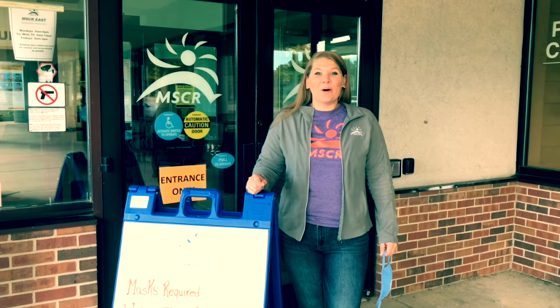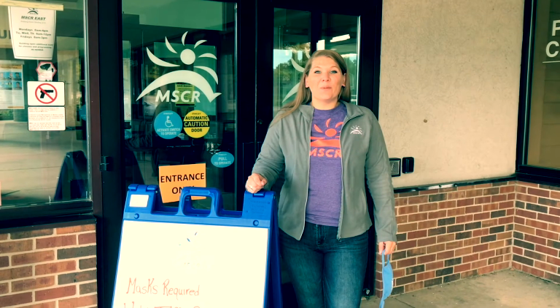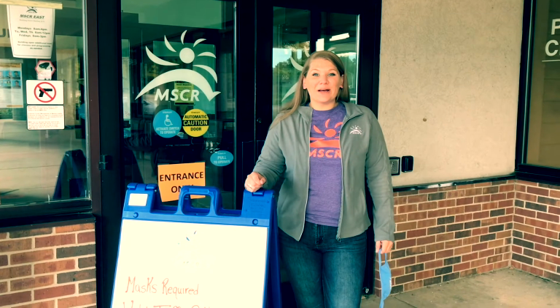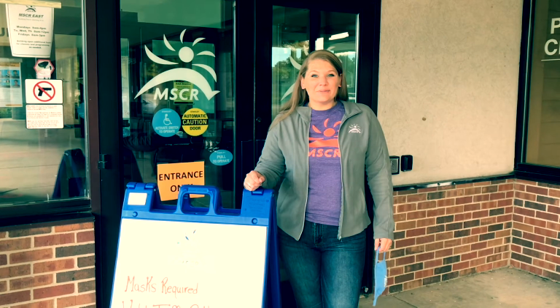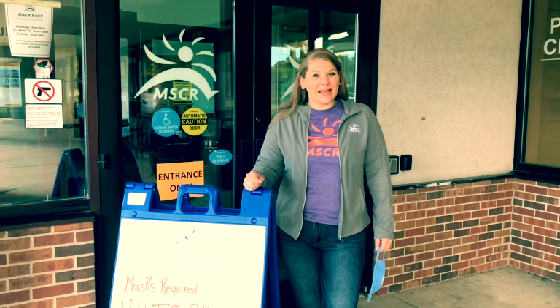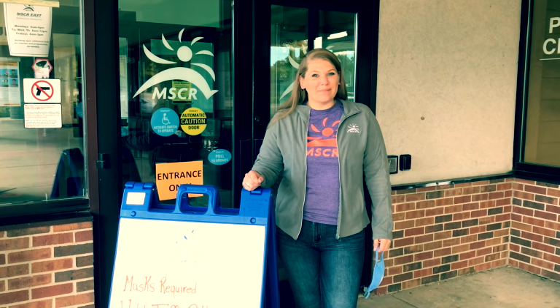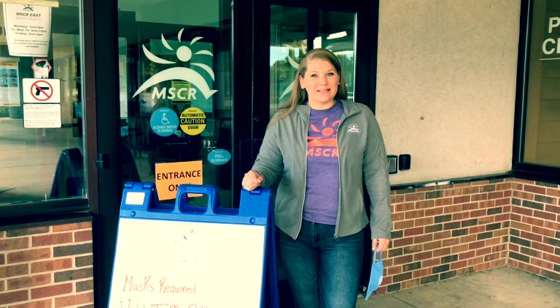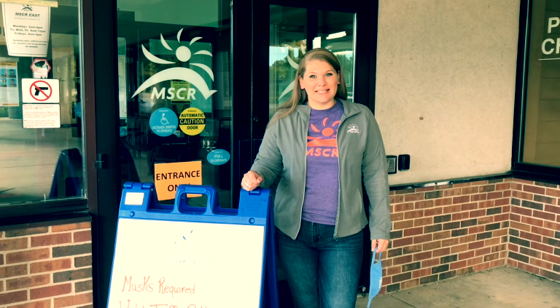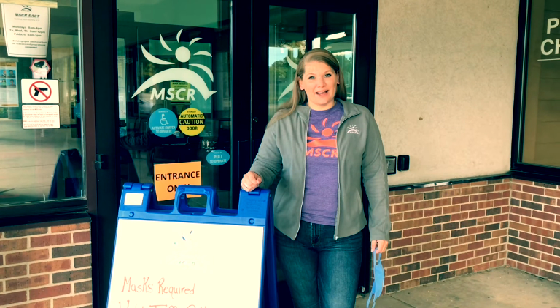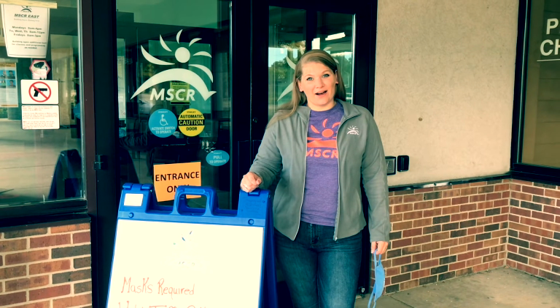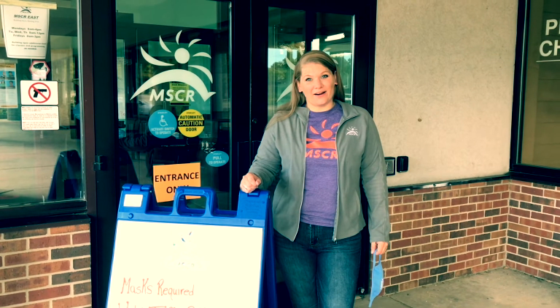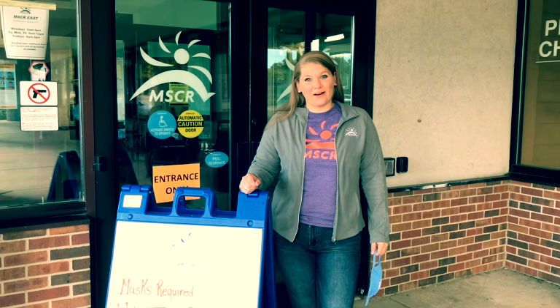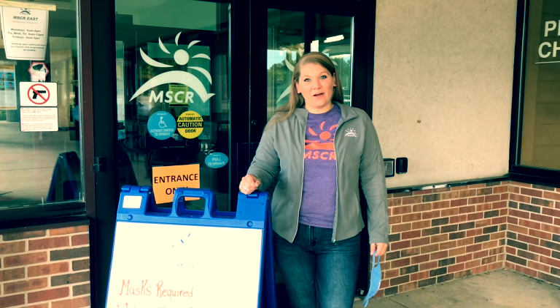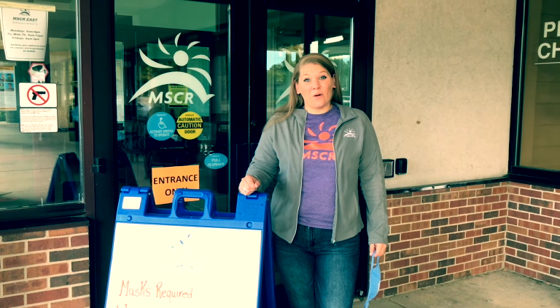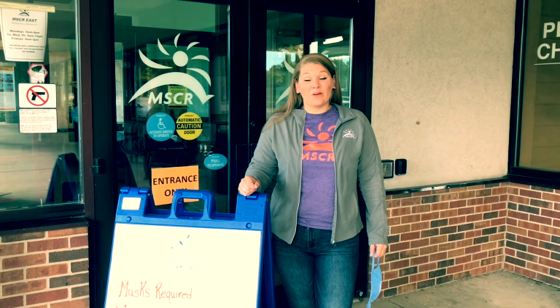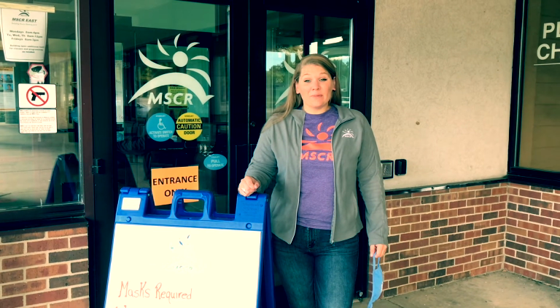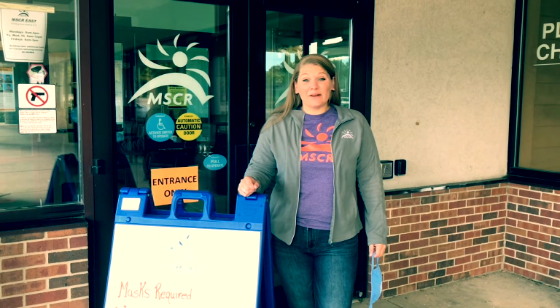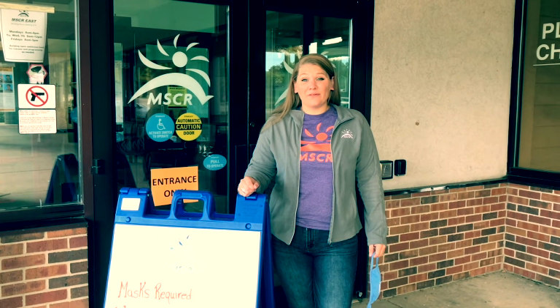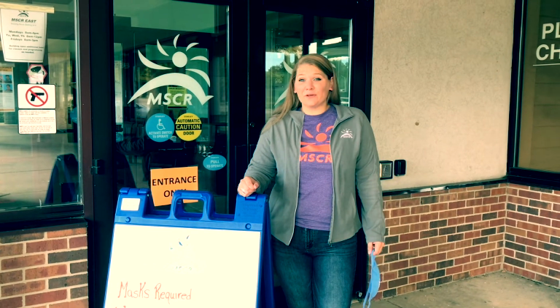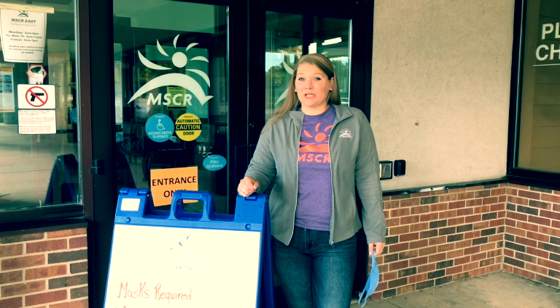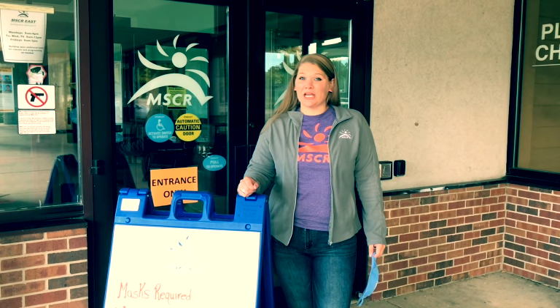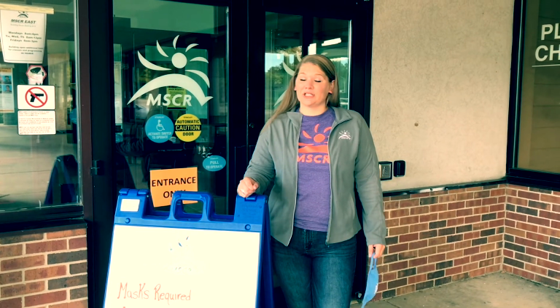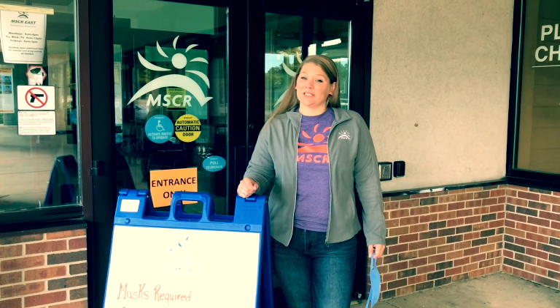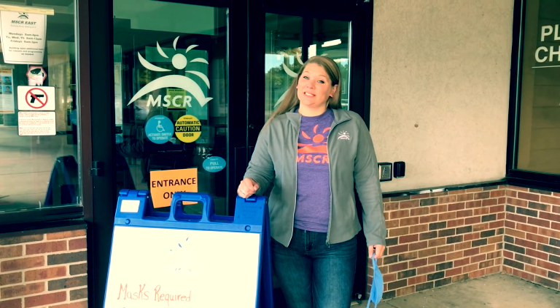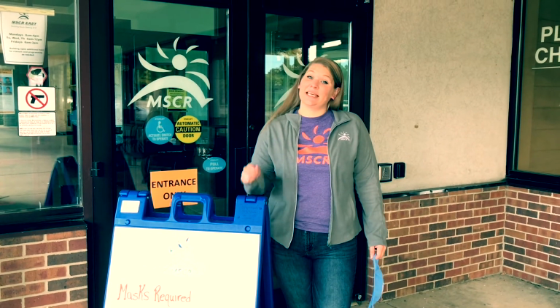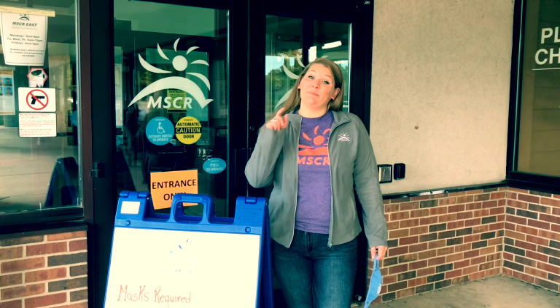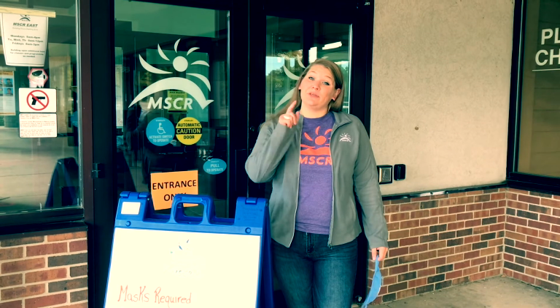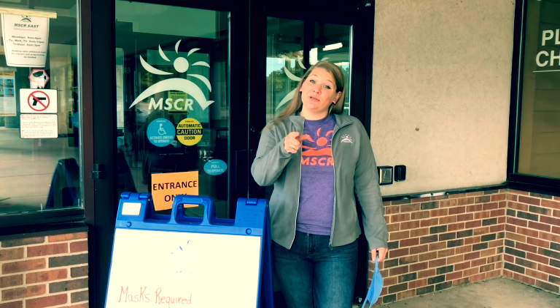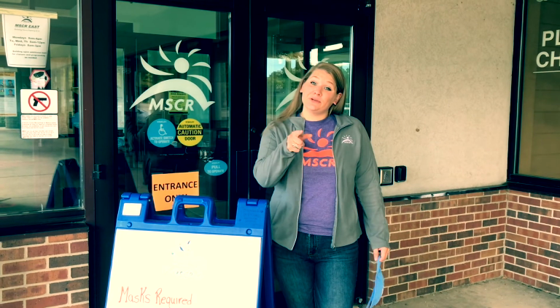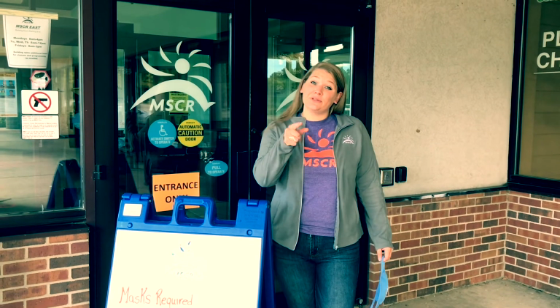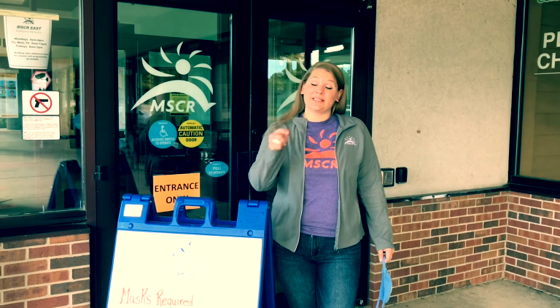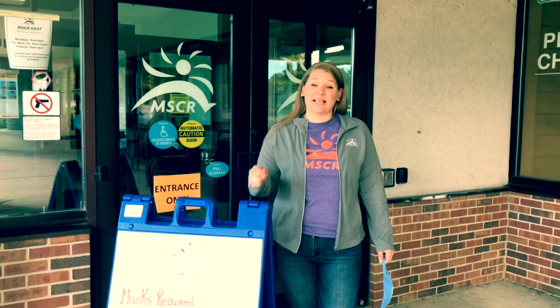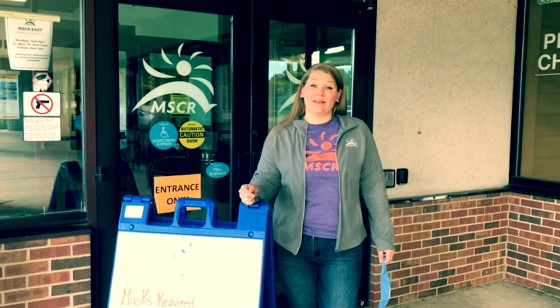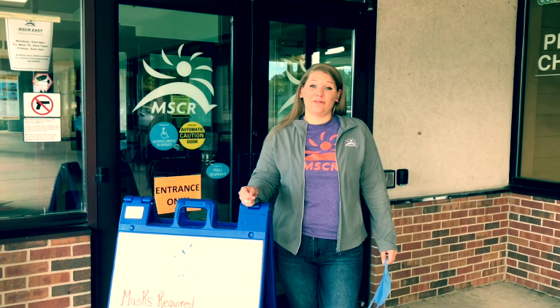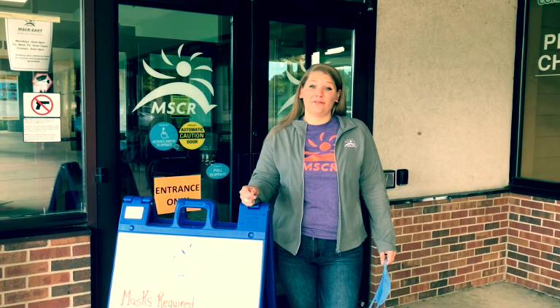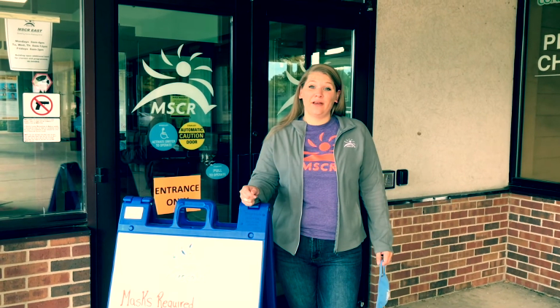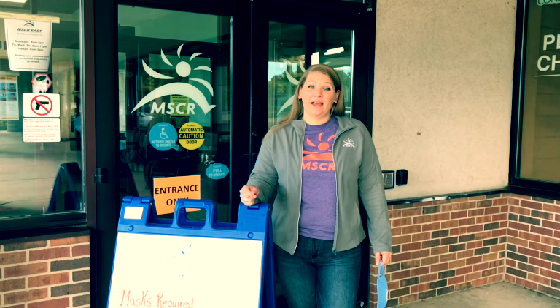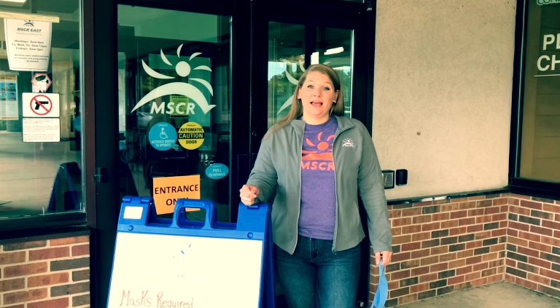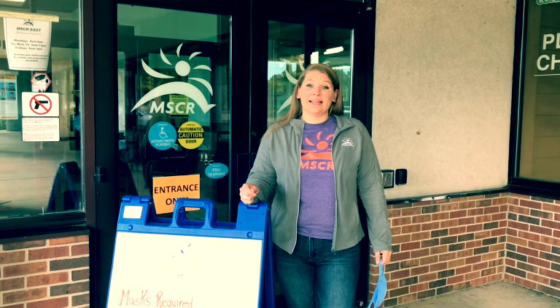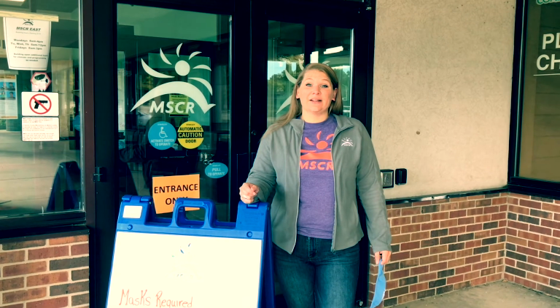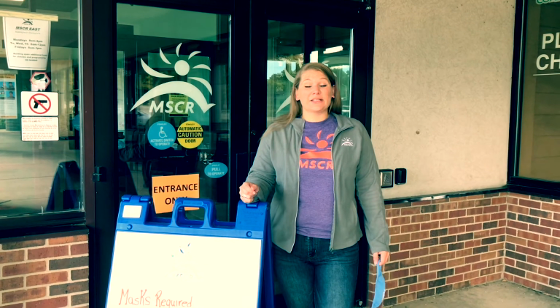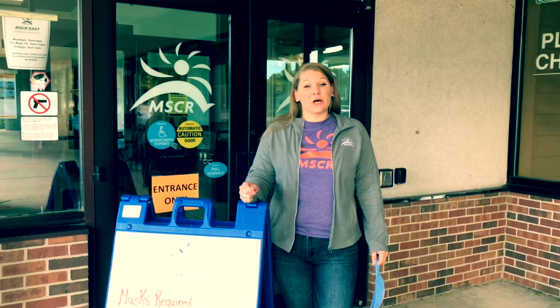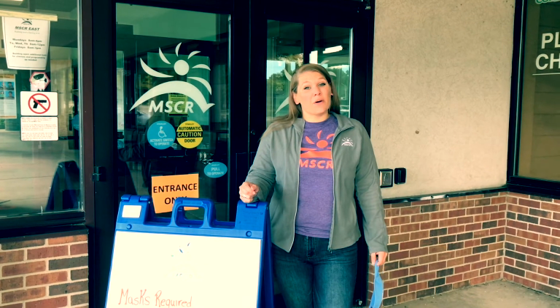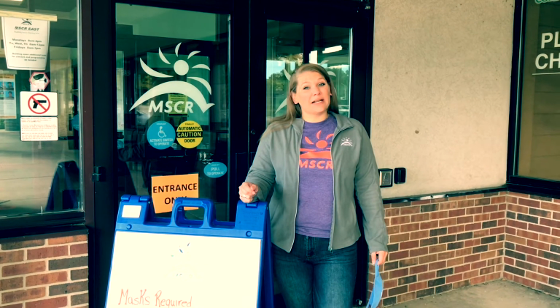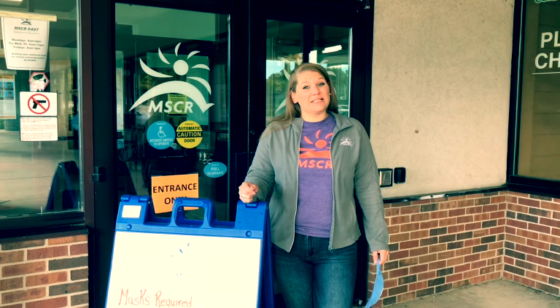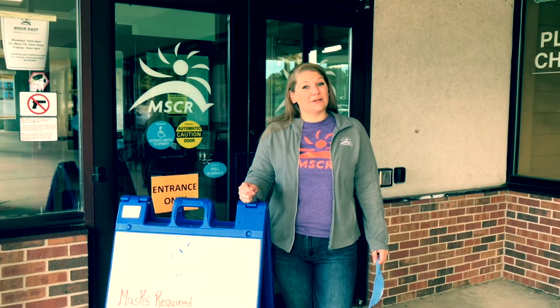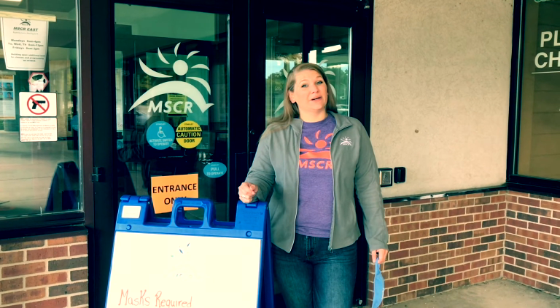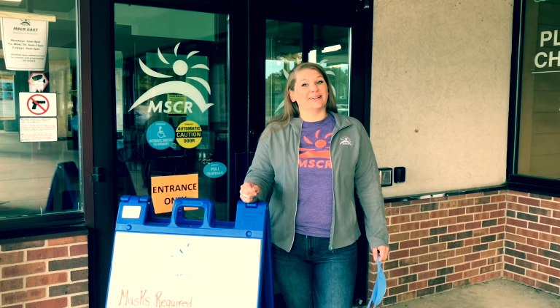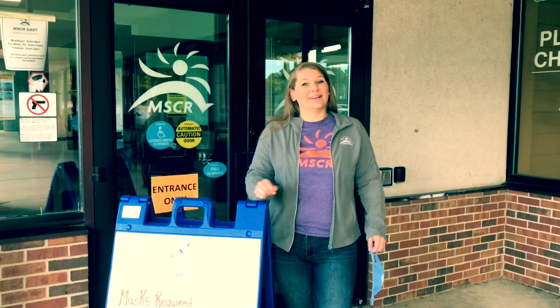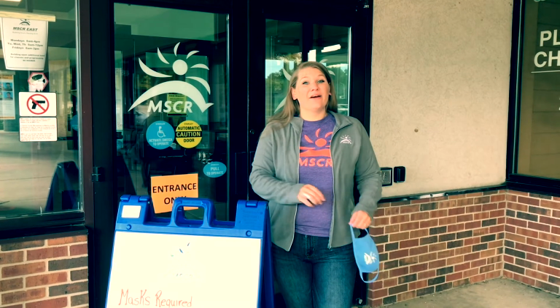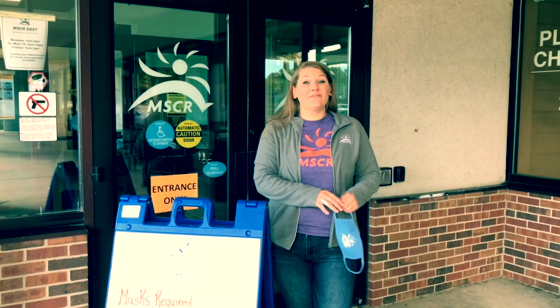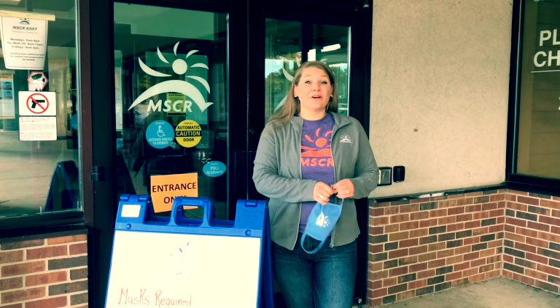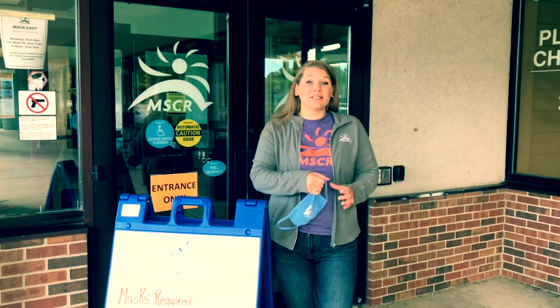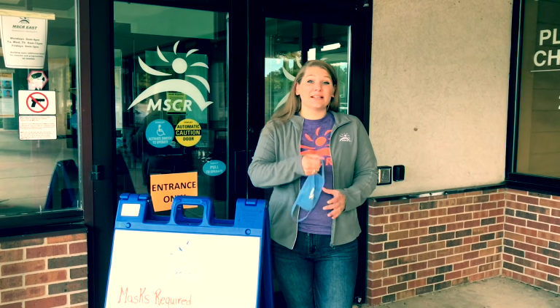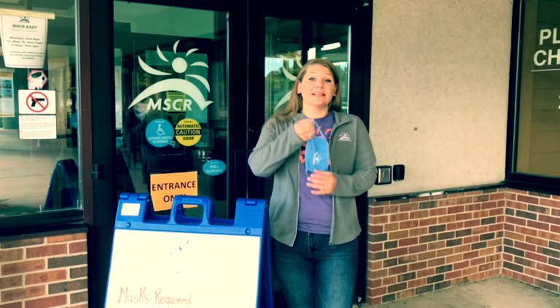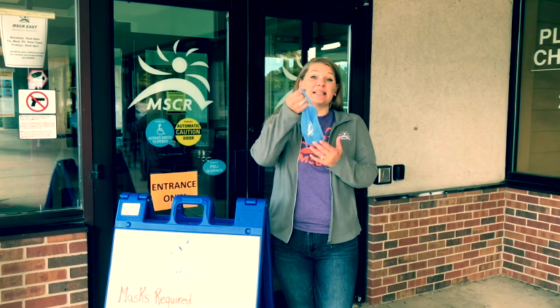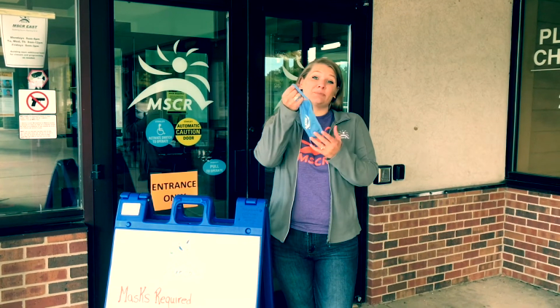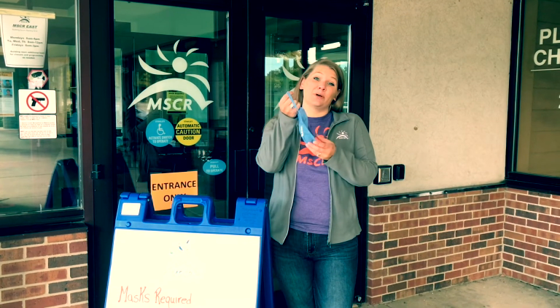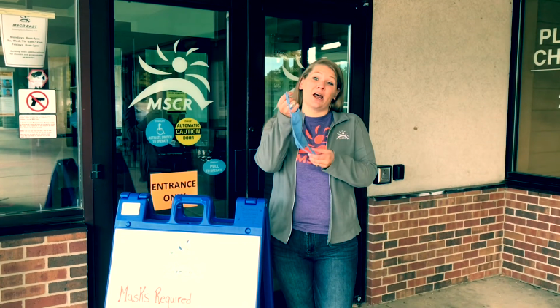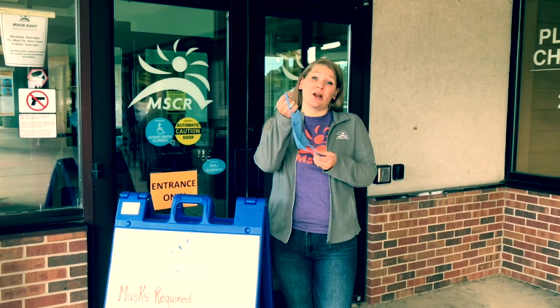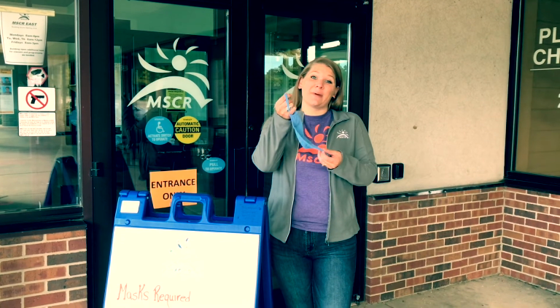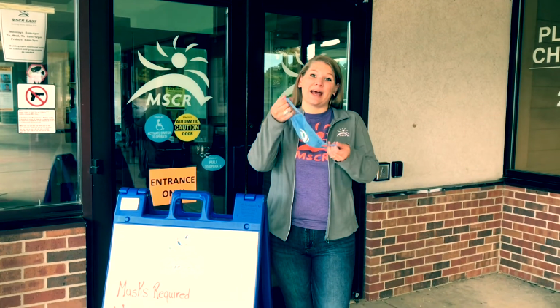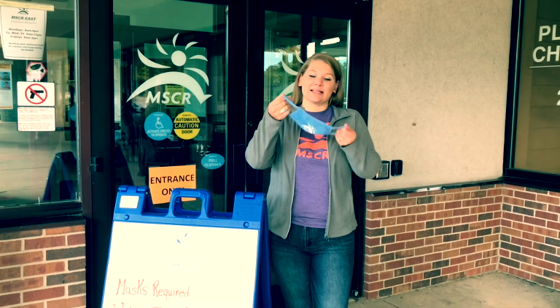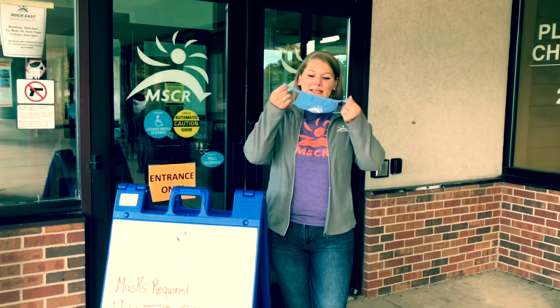Welcome to MSCR. We've made a few changes to keep you safe. Now let's go on a tour. First, let's put on our mask.